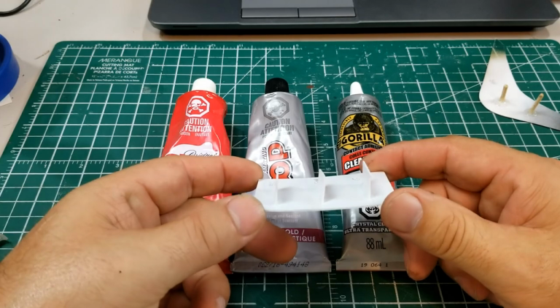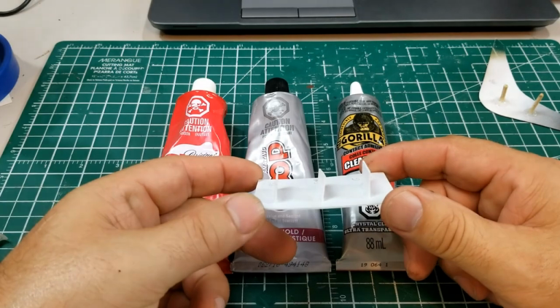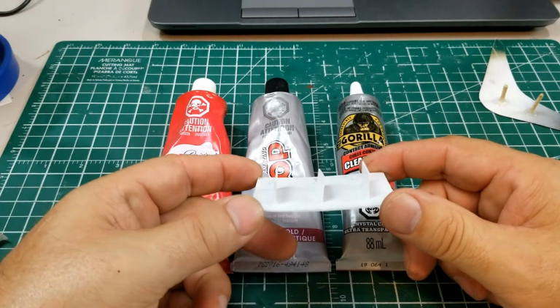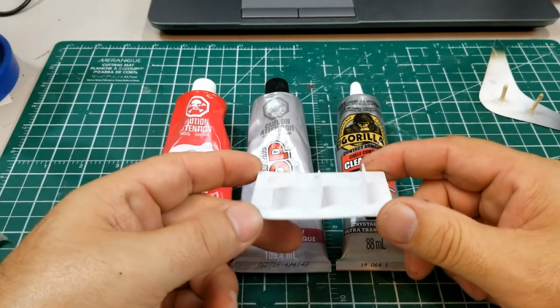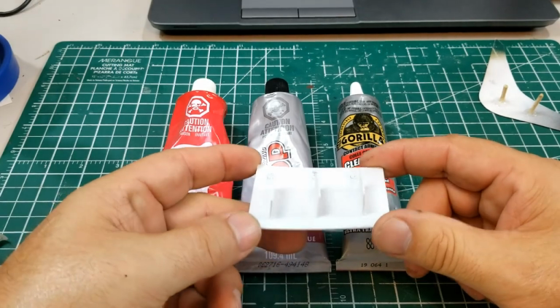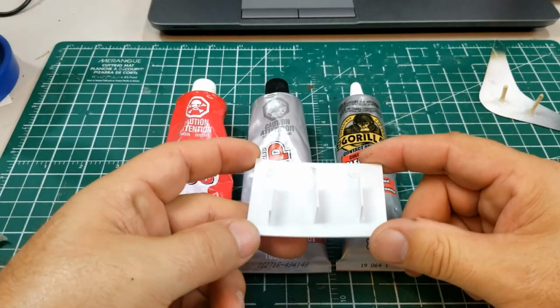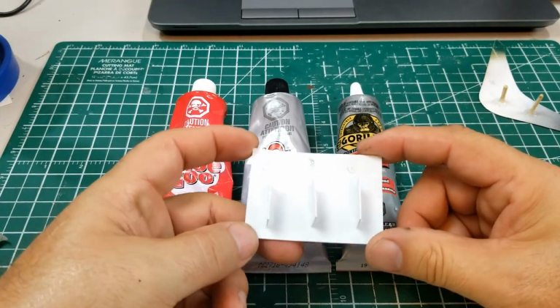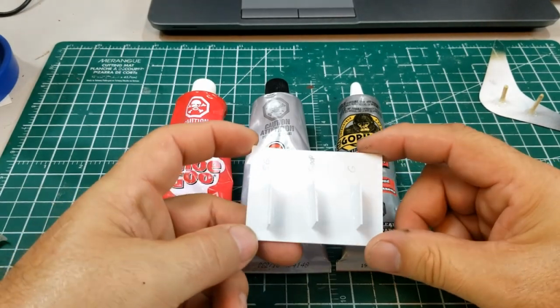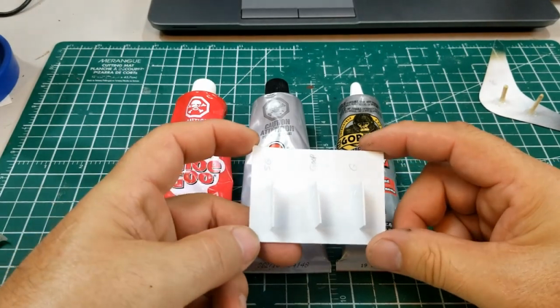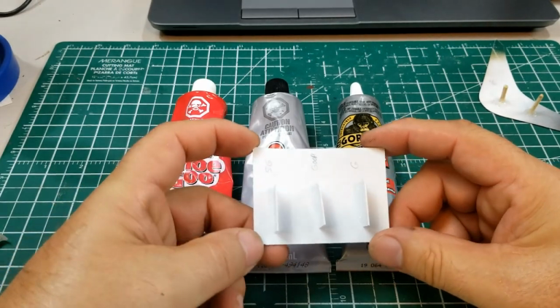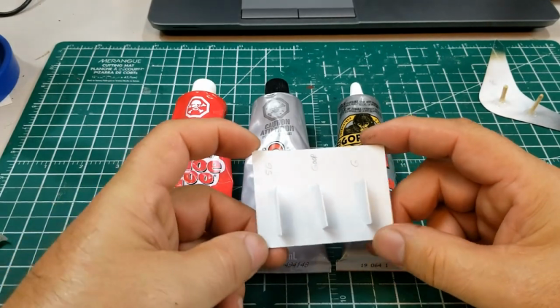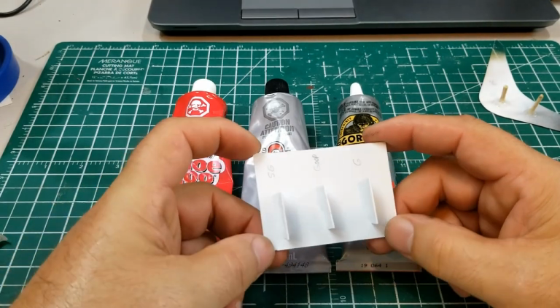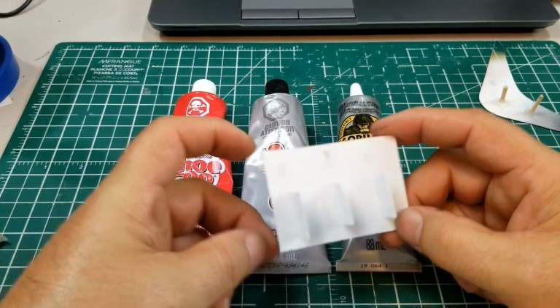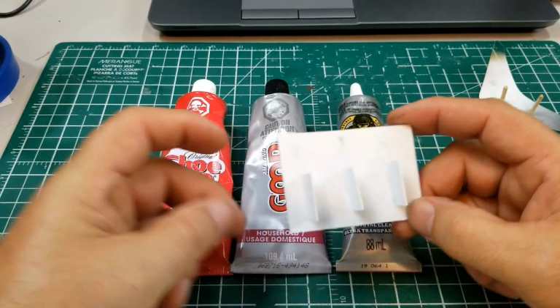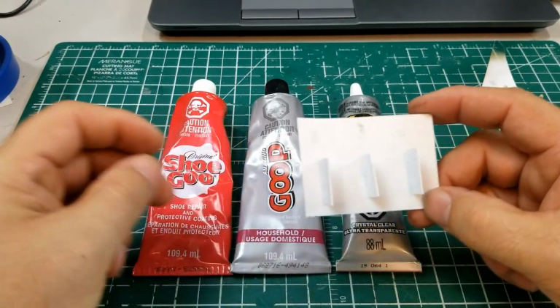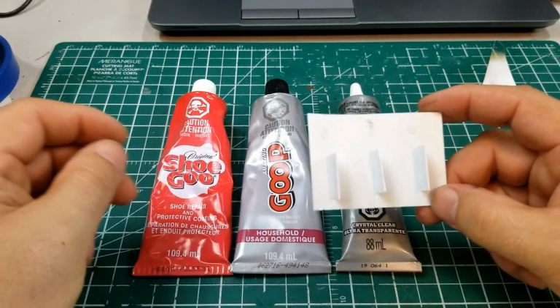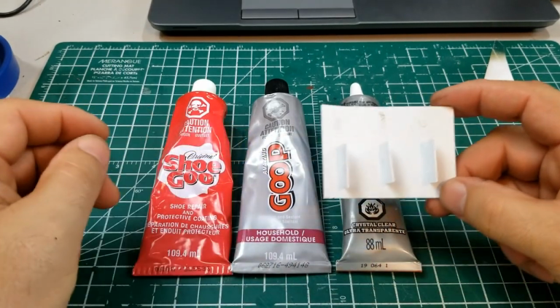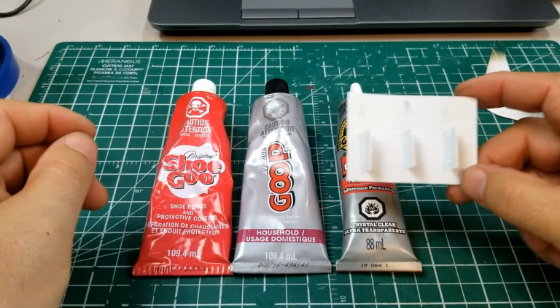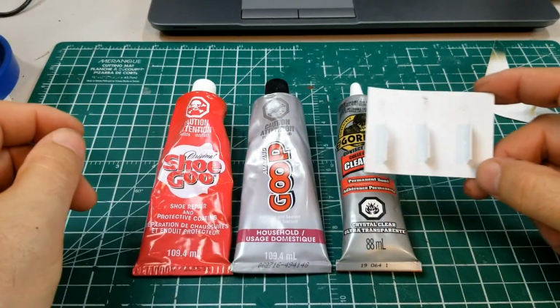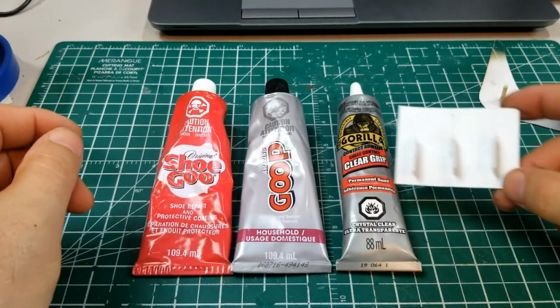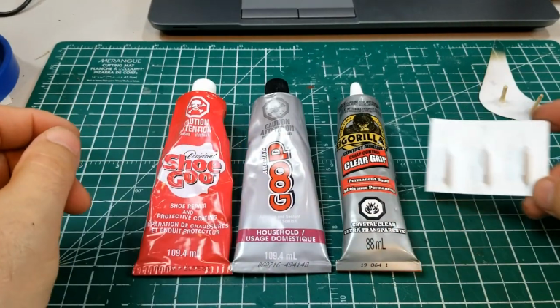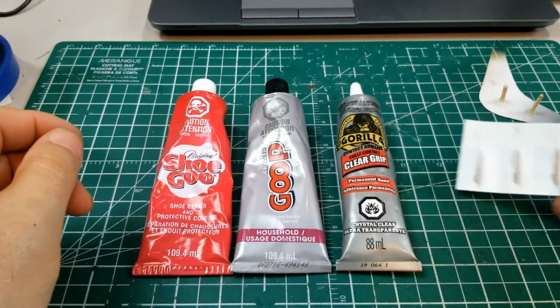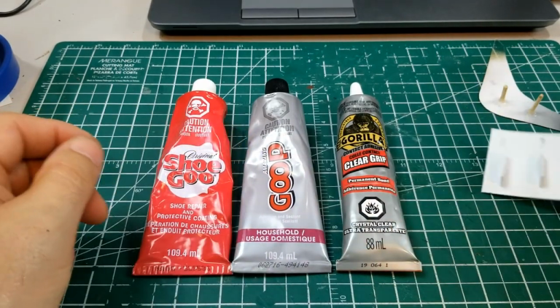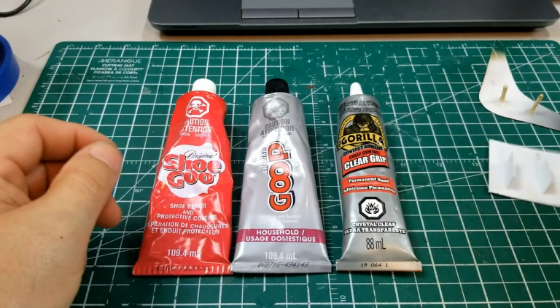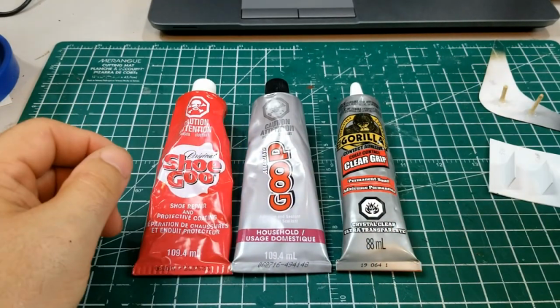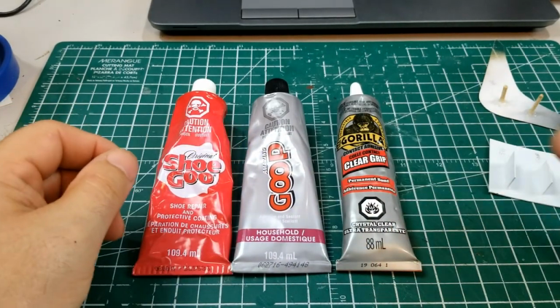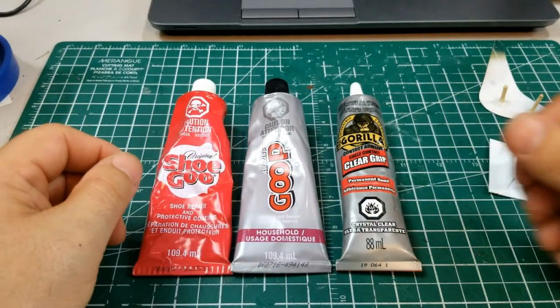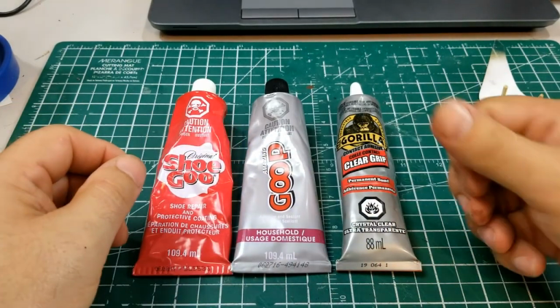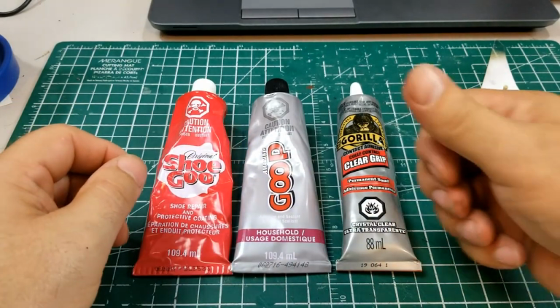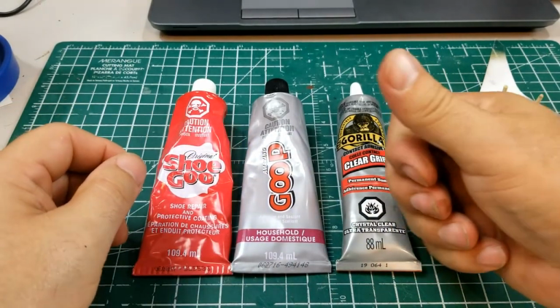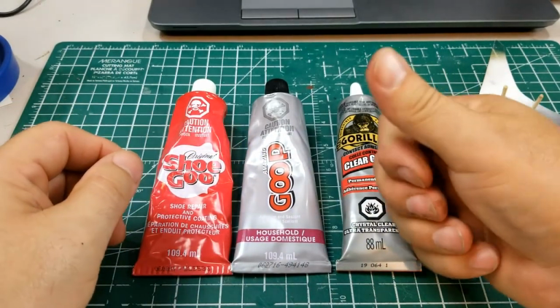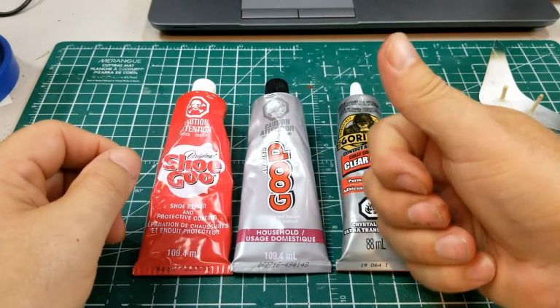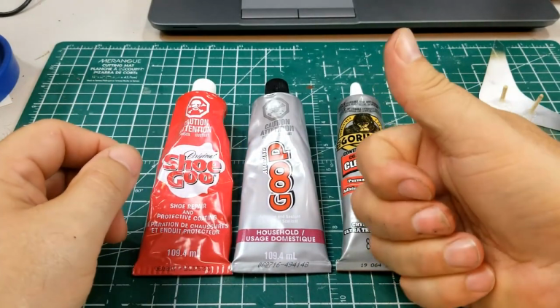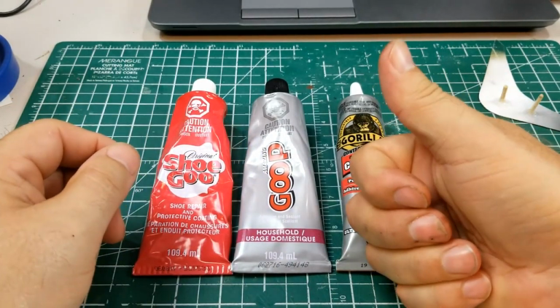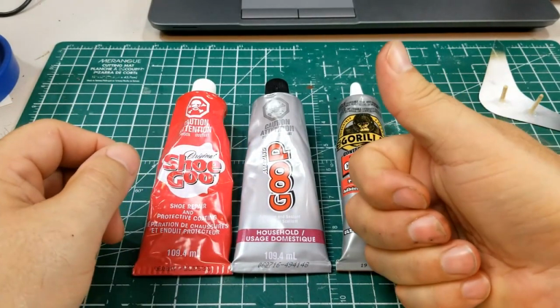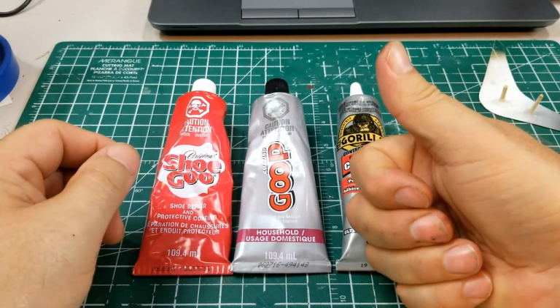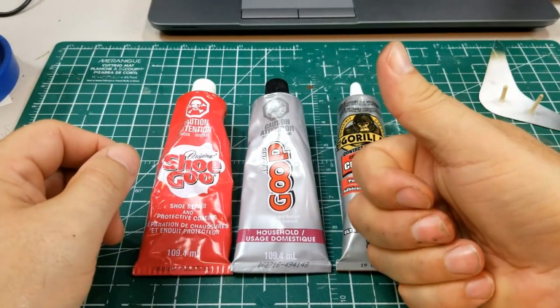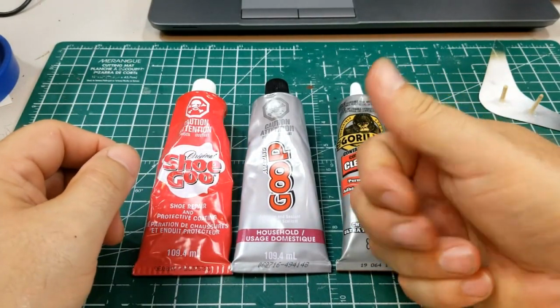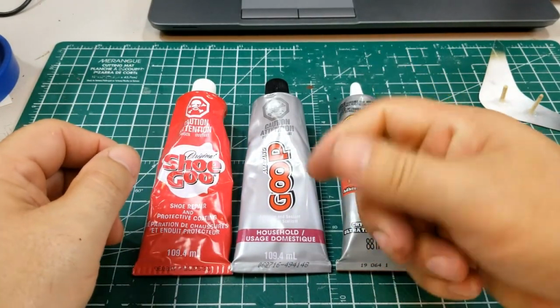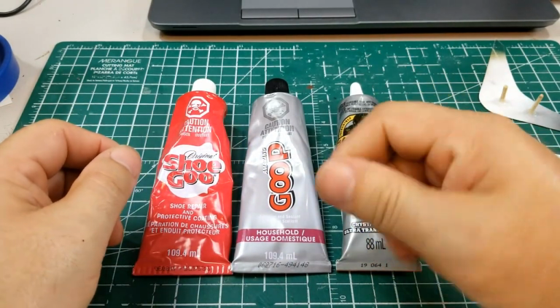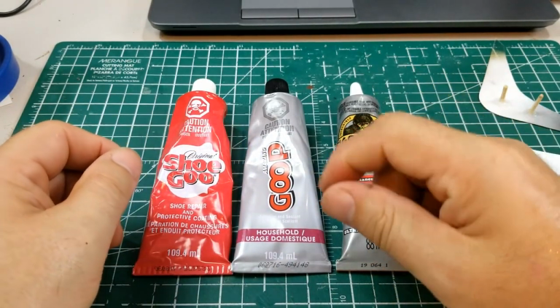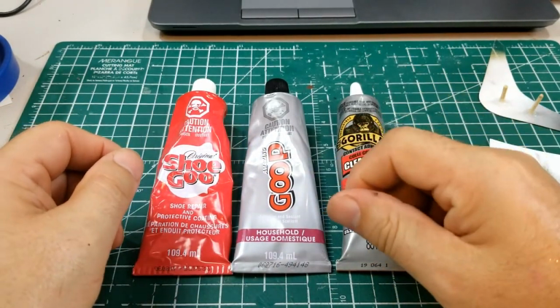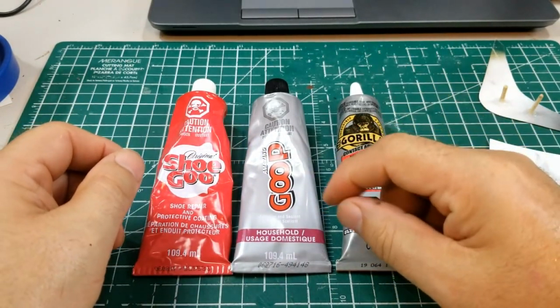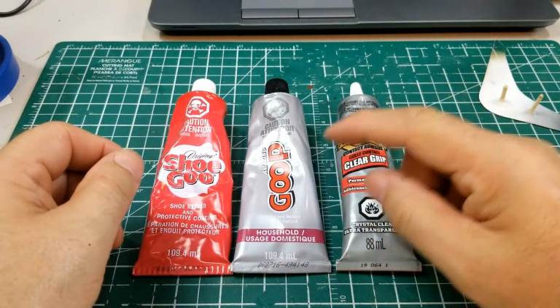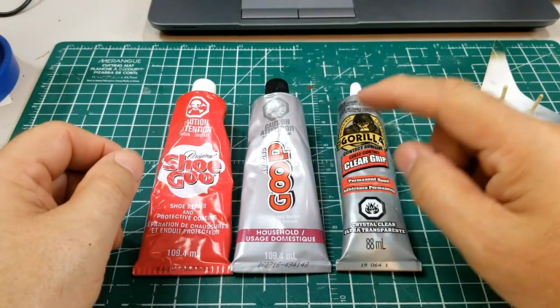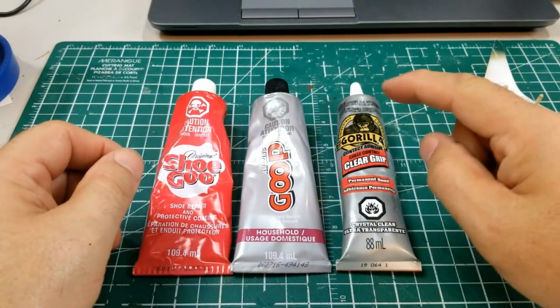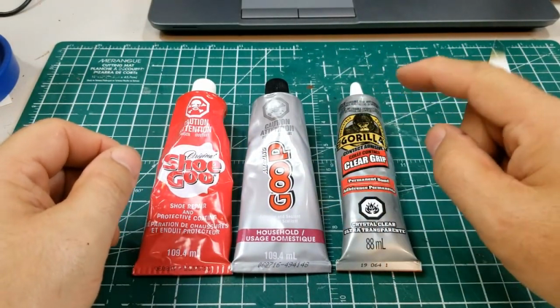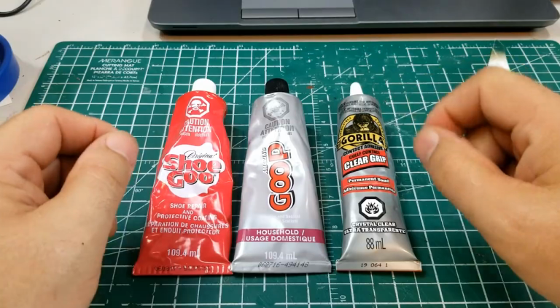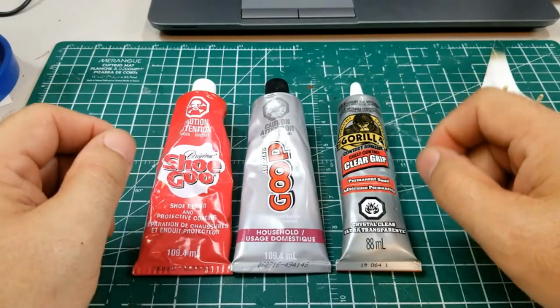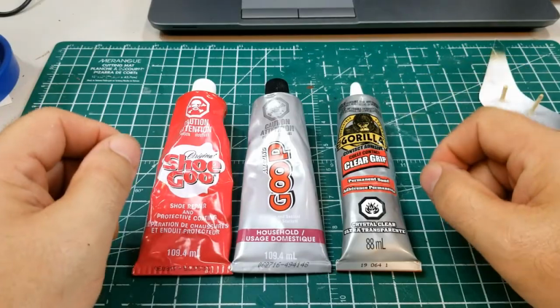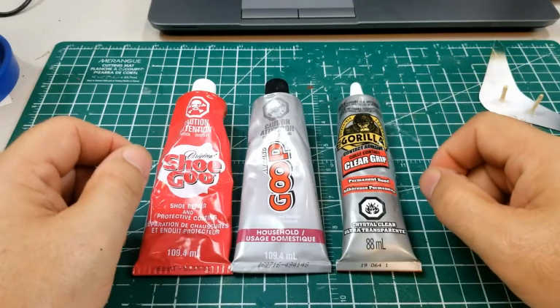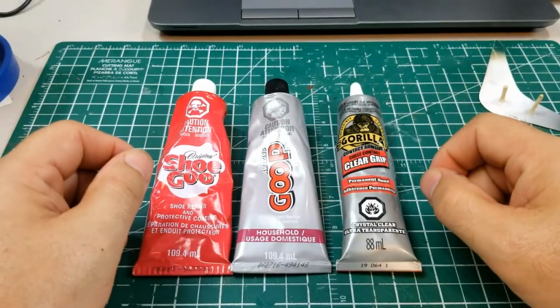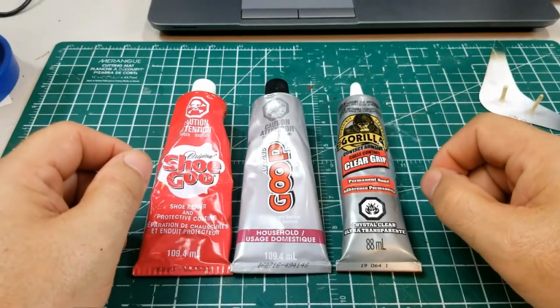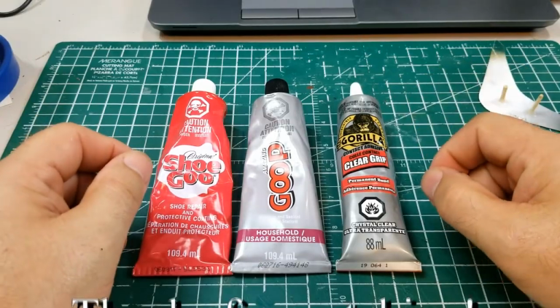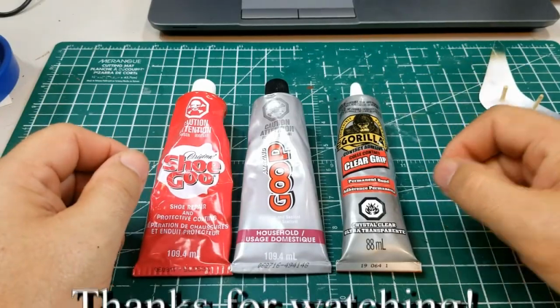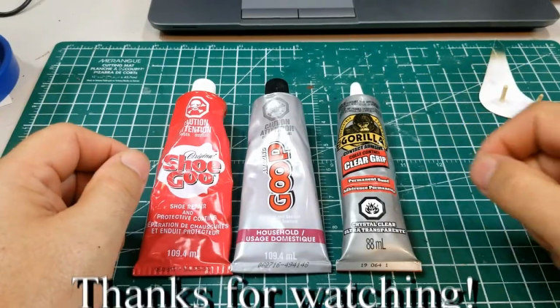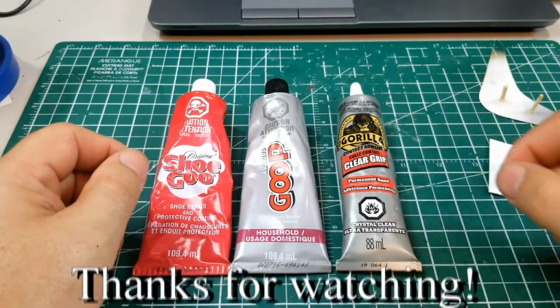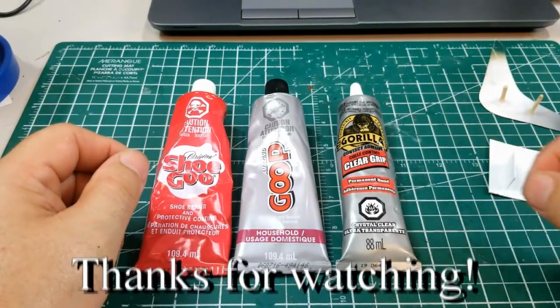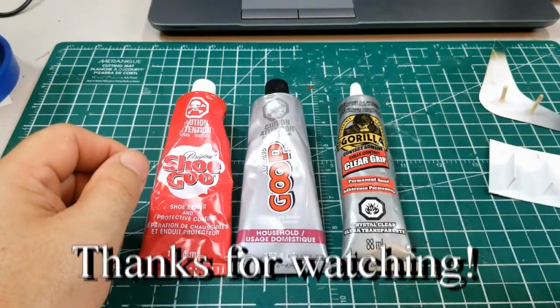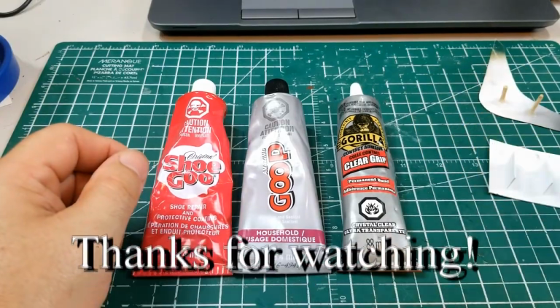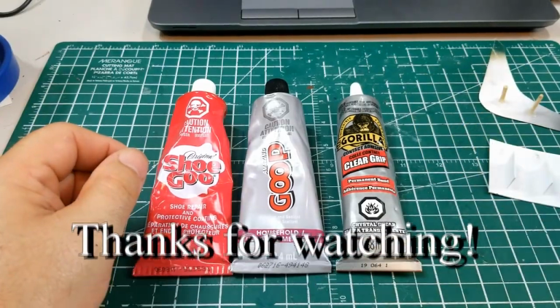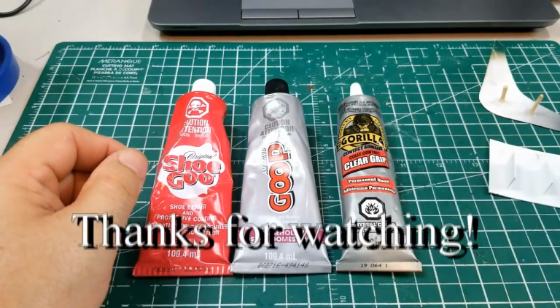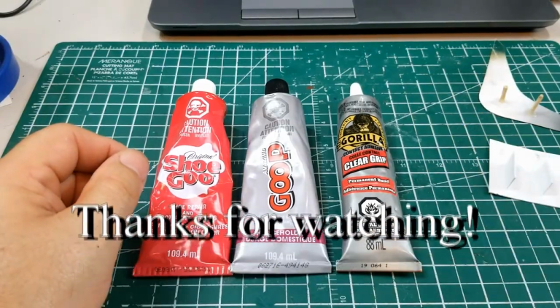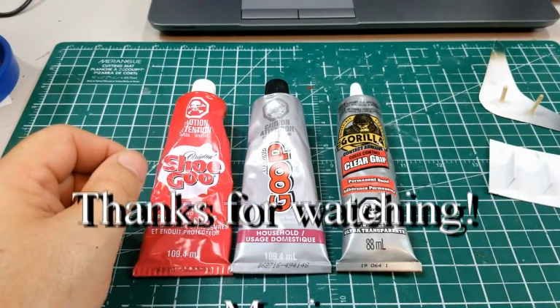Well guys, hope you enjoyed this test. If you'd like me to test anything else, just let me know and I'll give it a test. Thanks — don't forget to leave a thumbs up, subscribe, and ring the bell. Thanks!